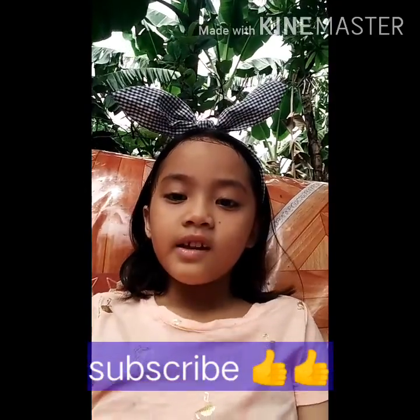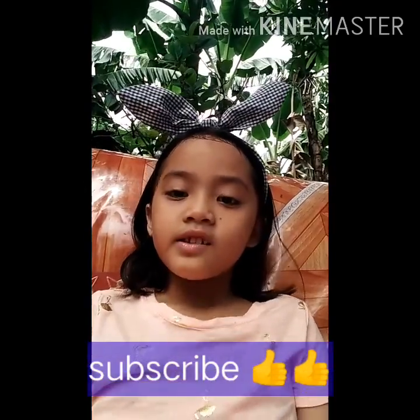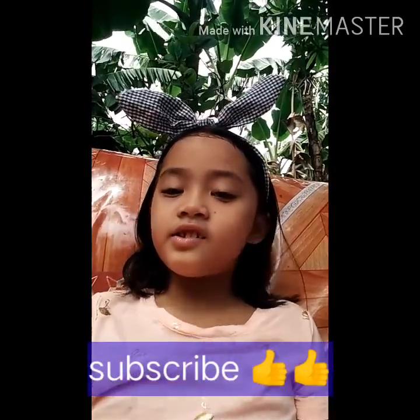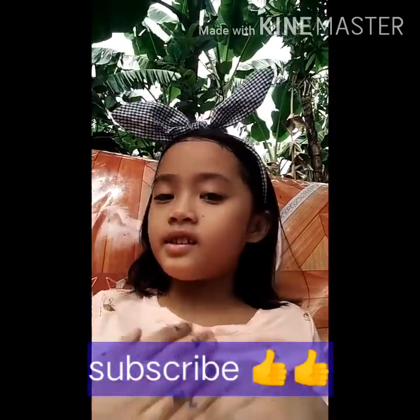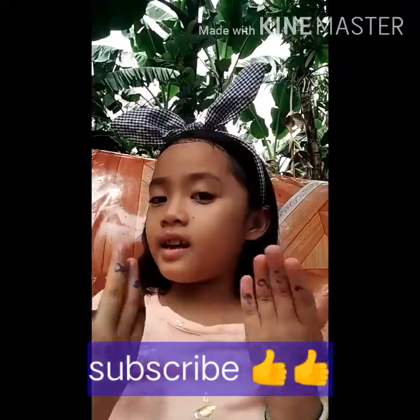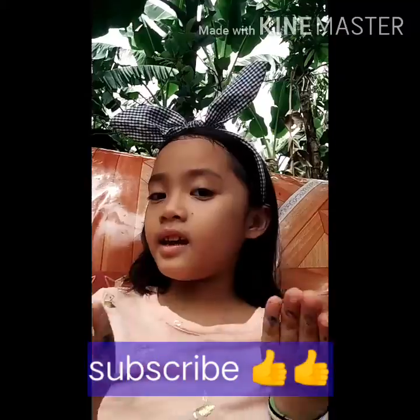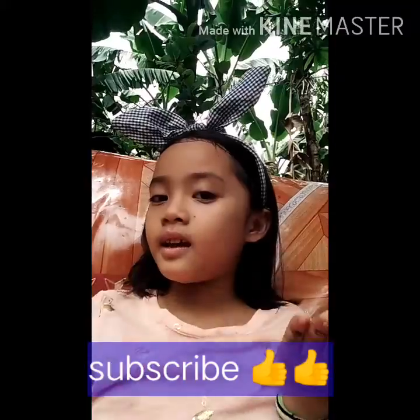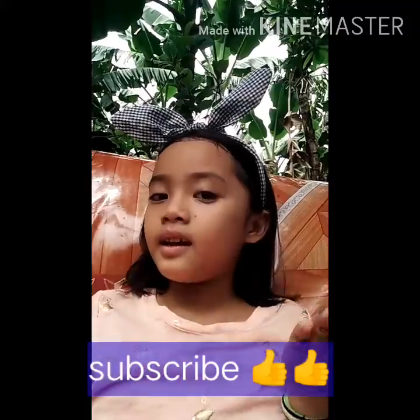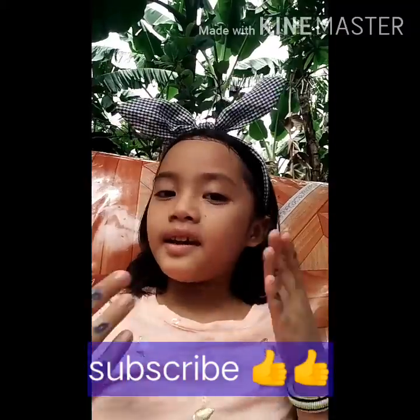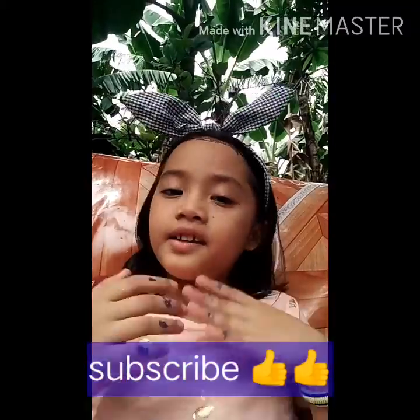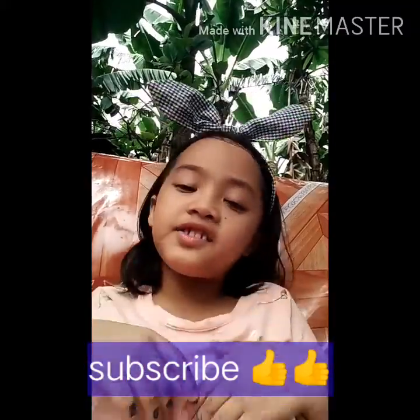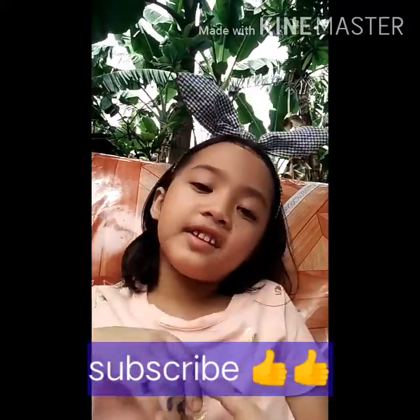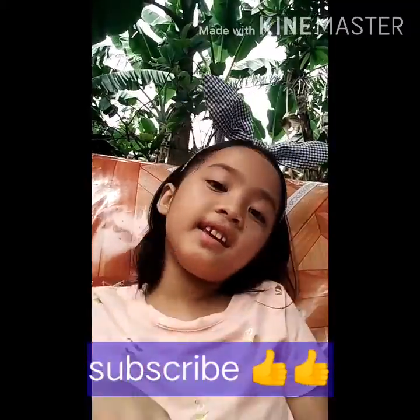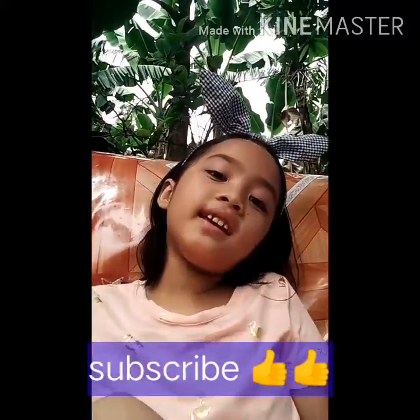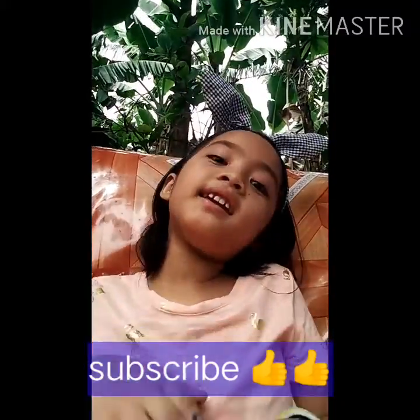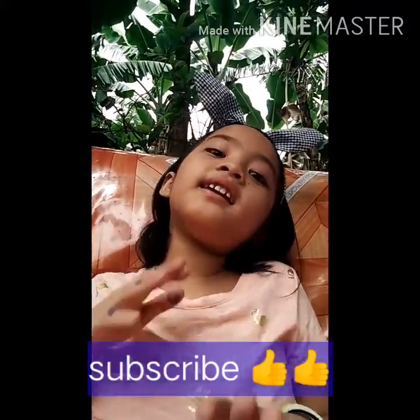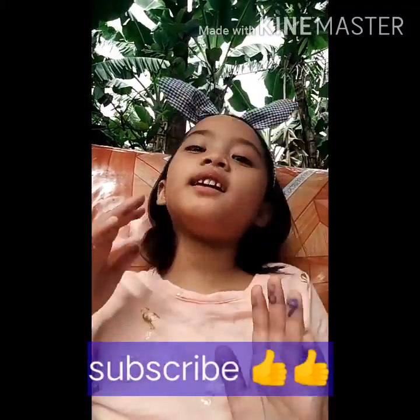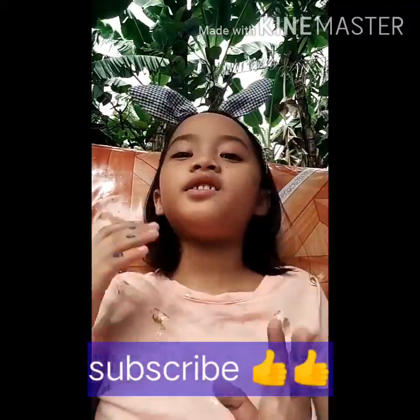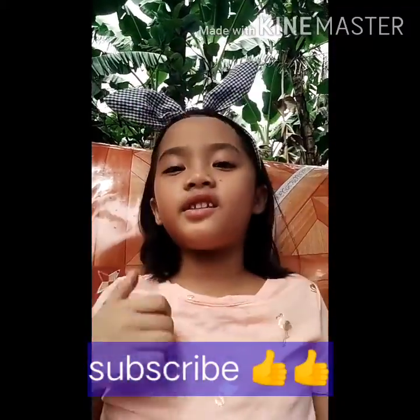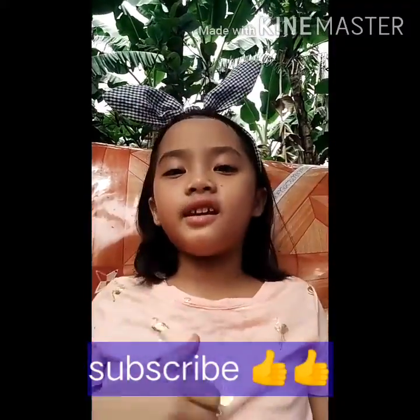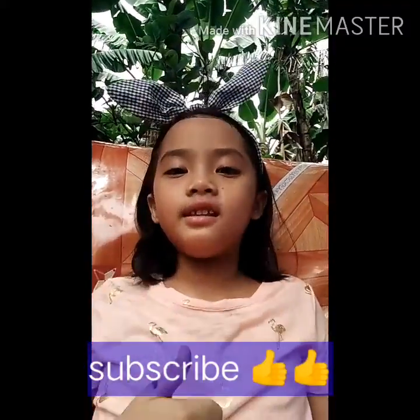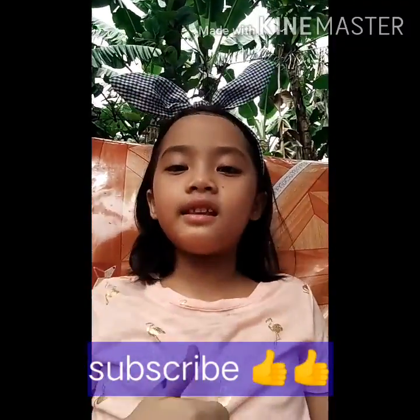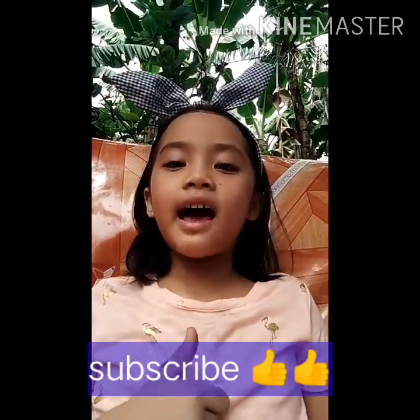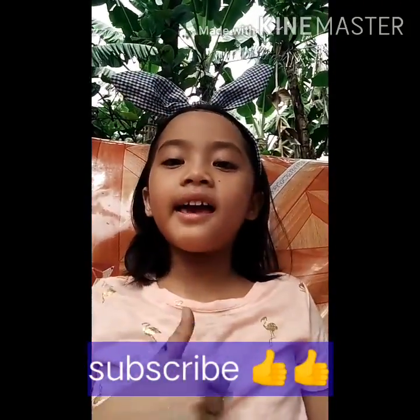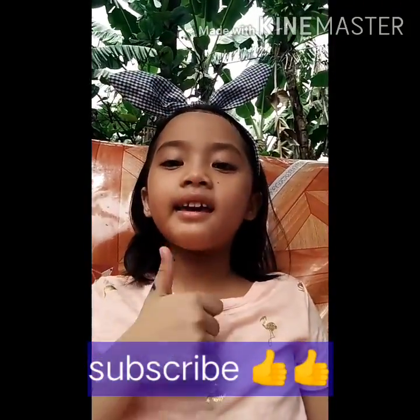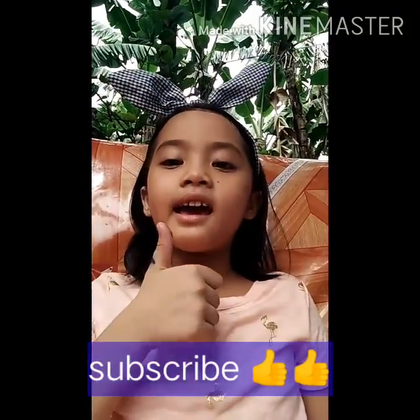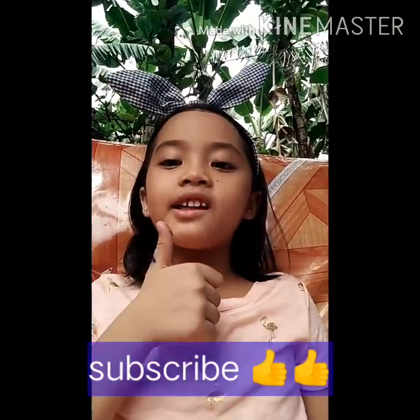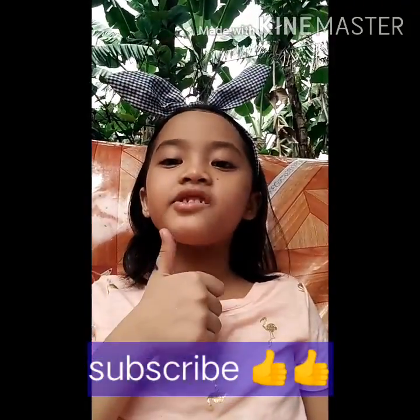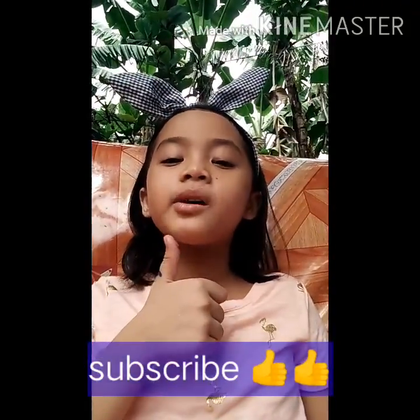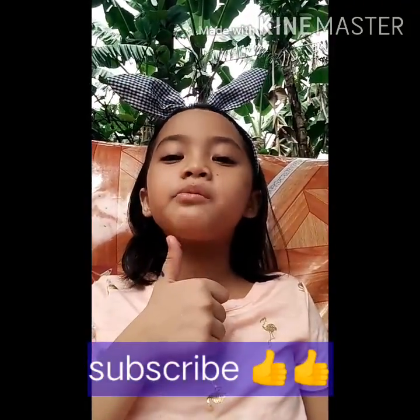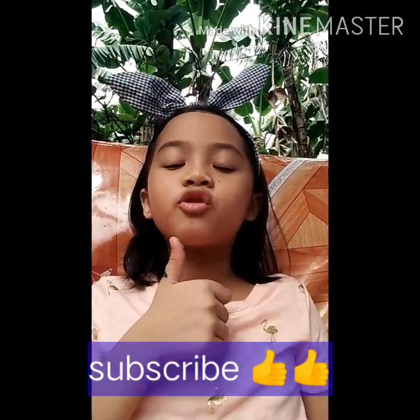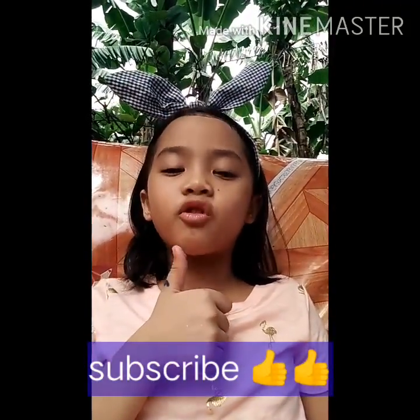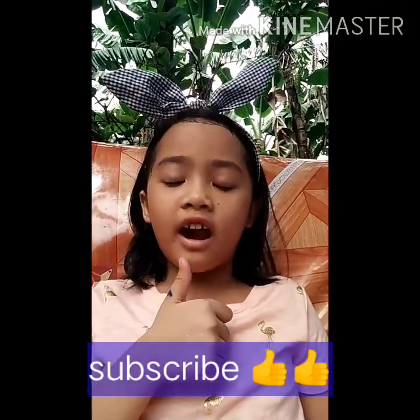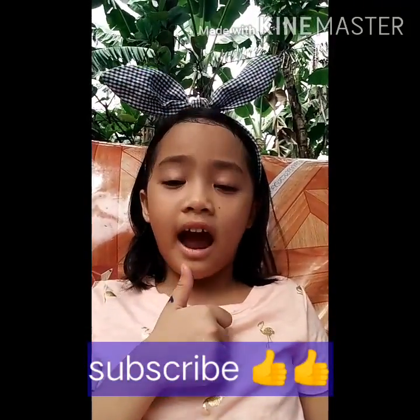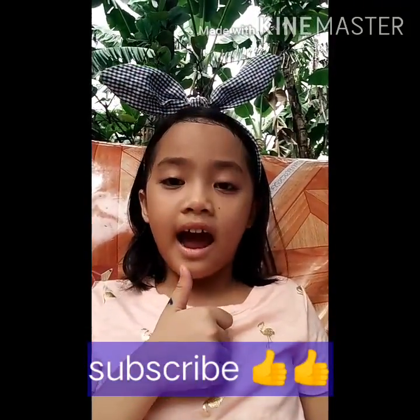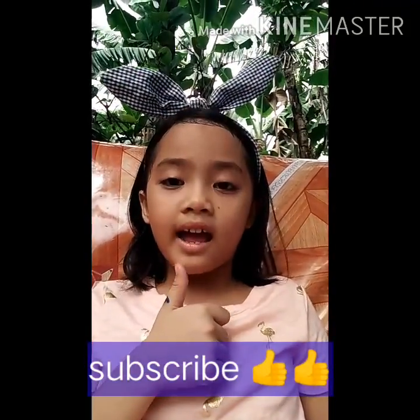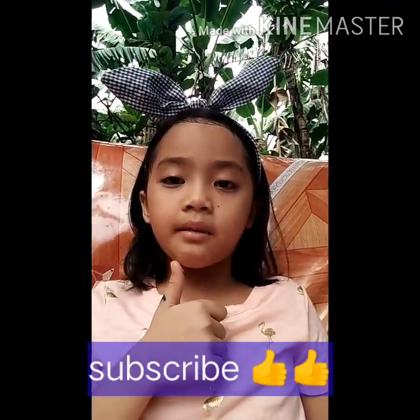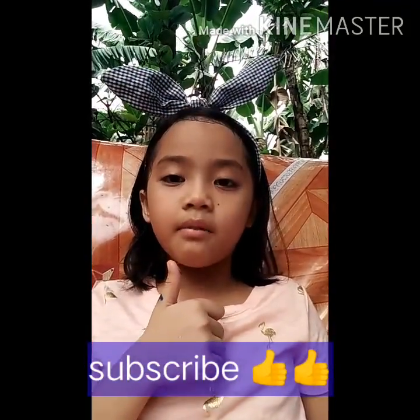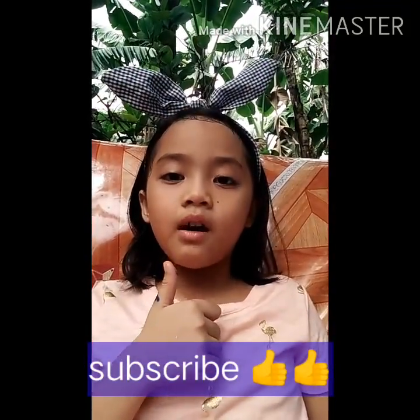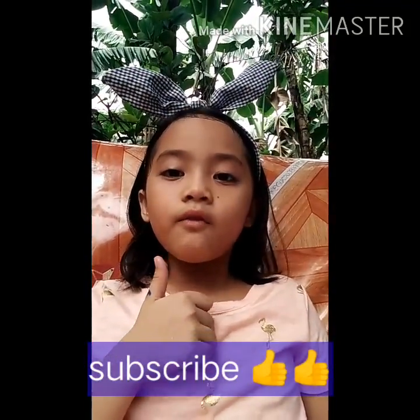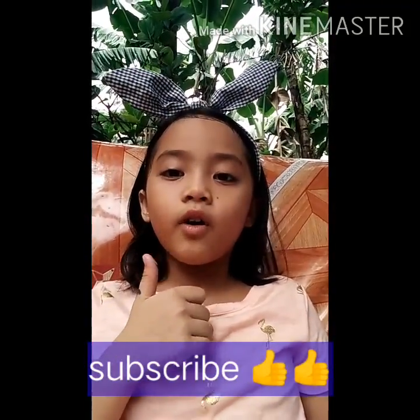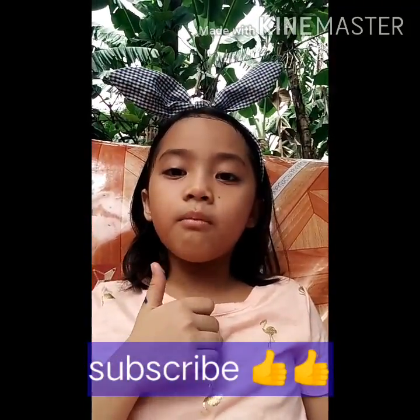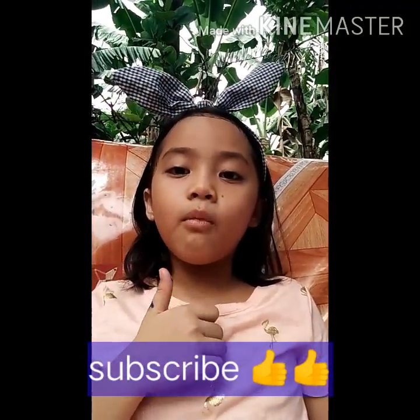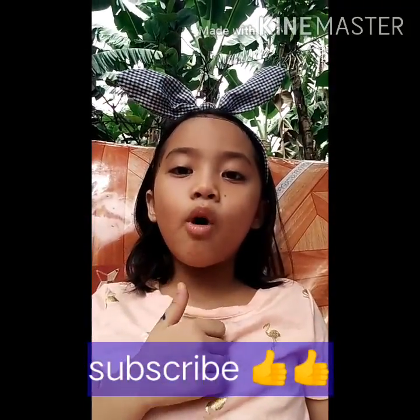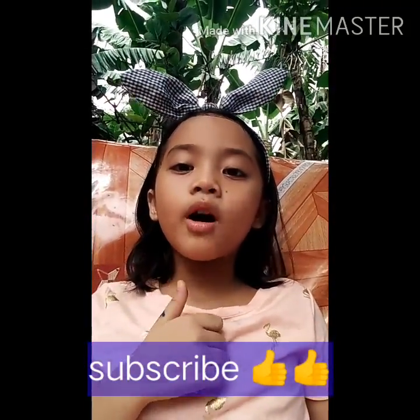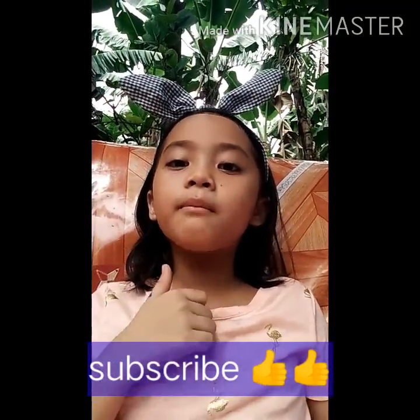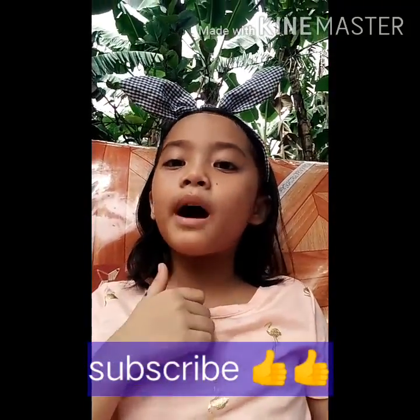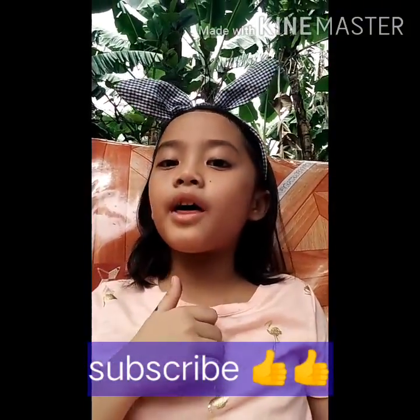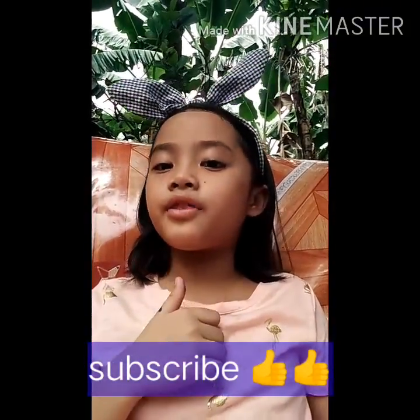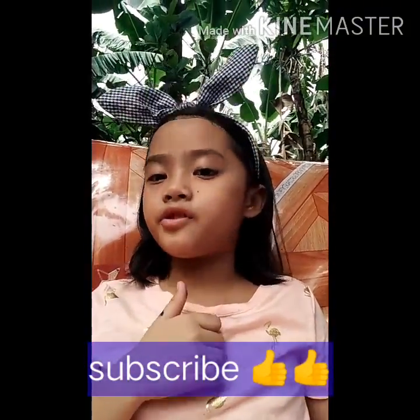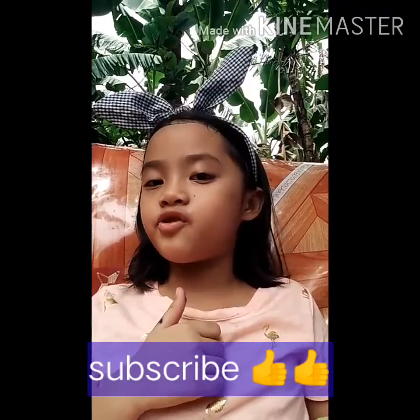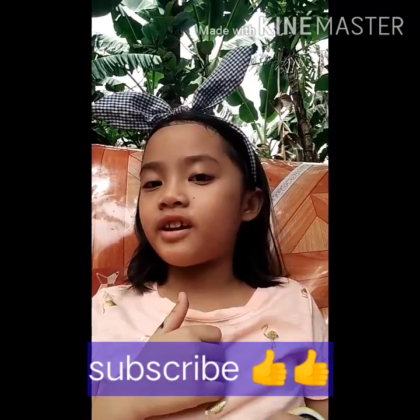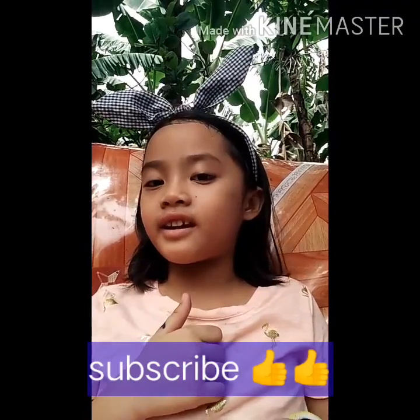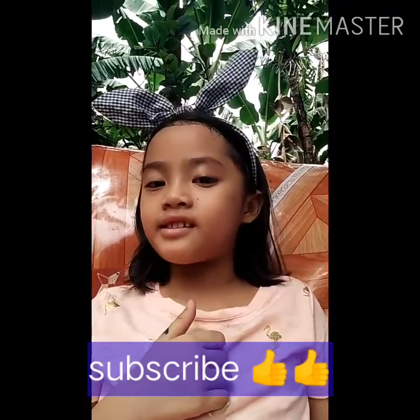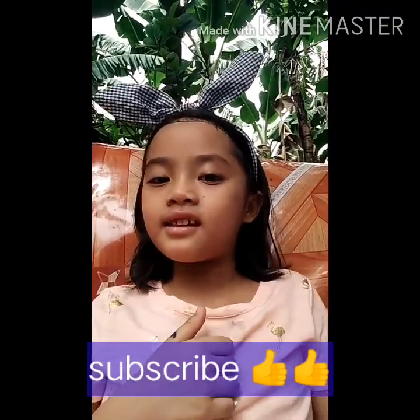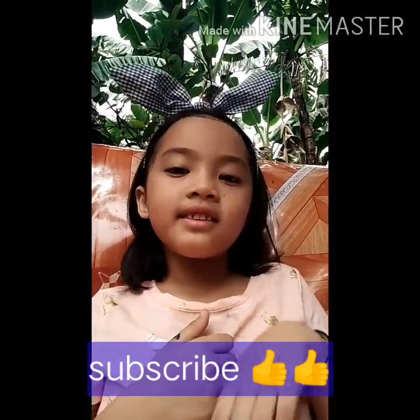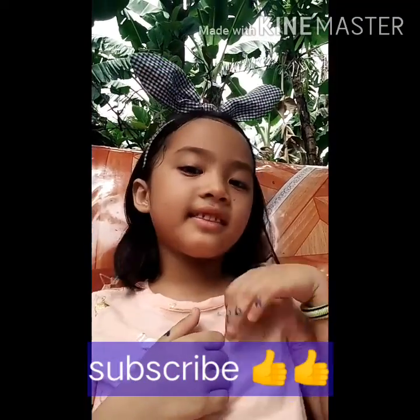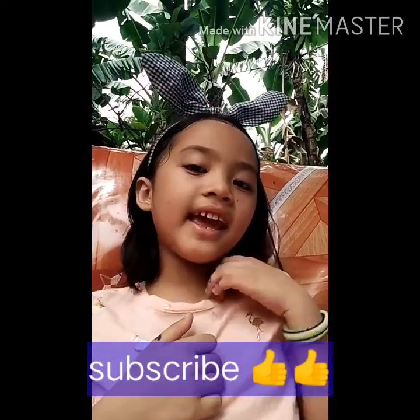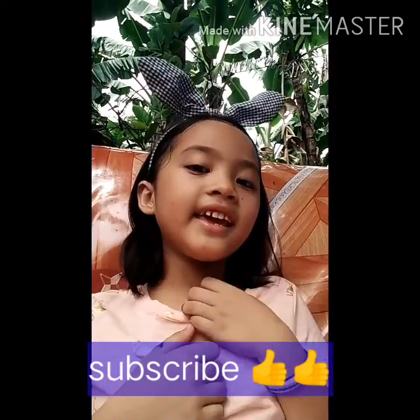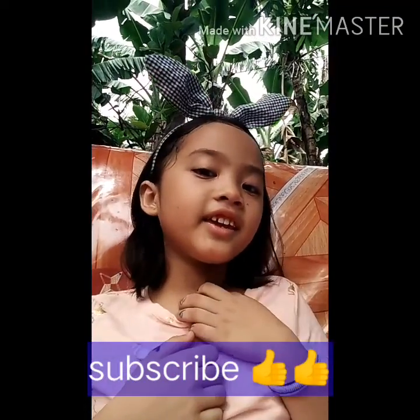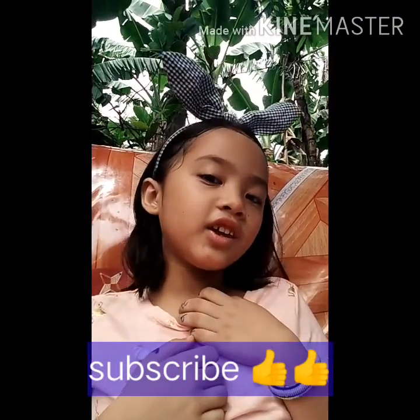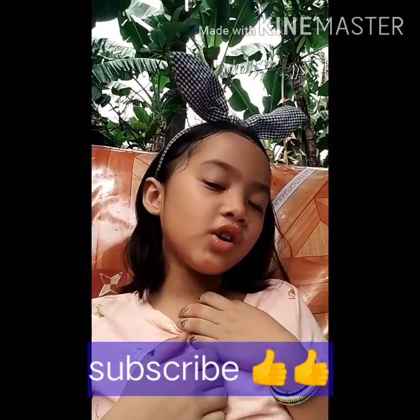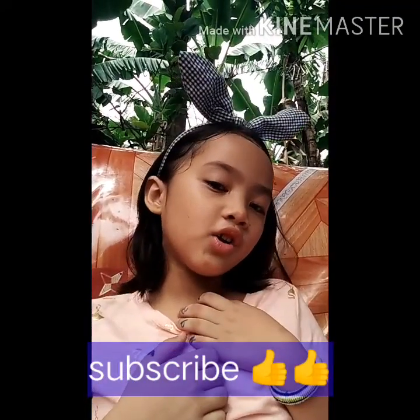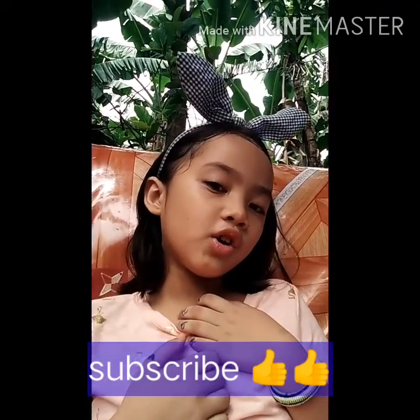See? It's easy. Like and subscribe for more math tricks. Thank you!